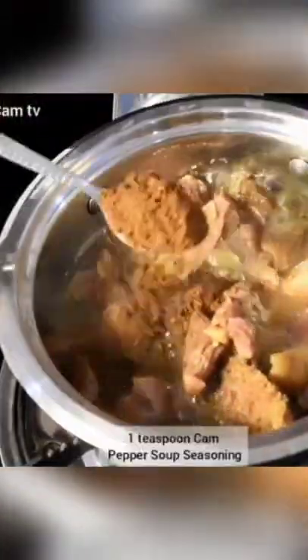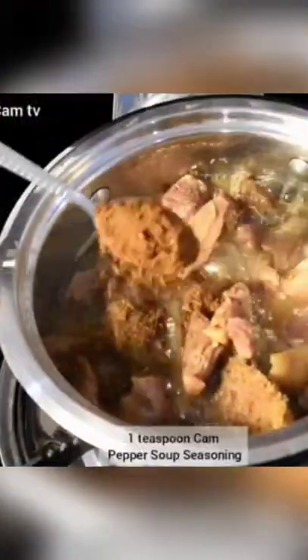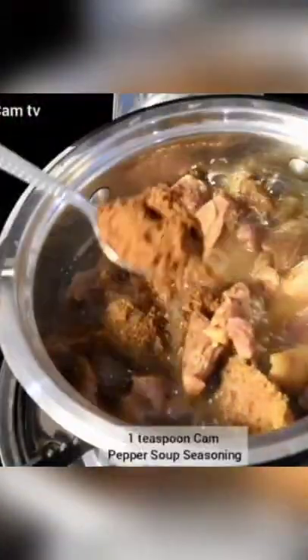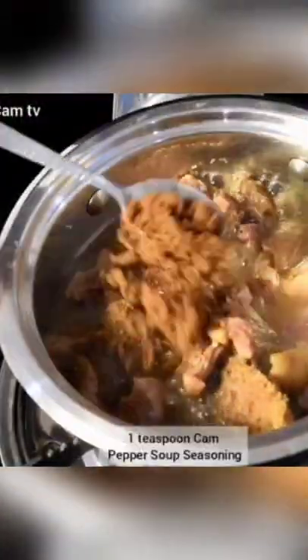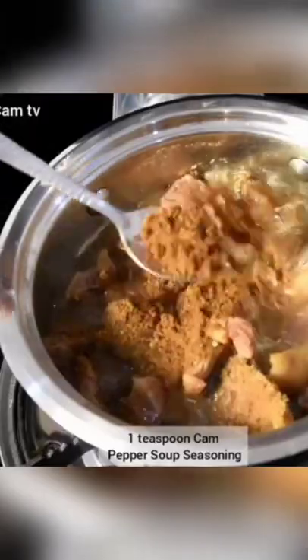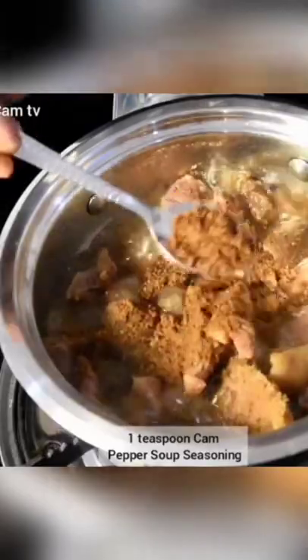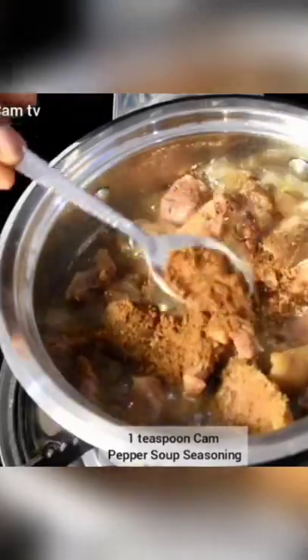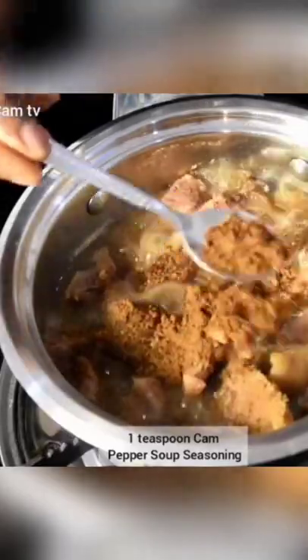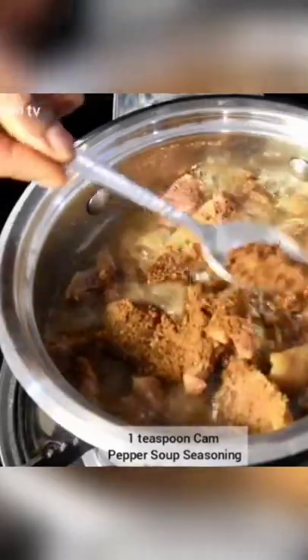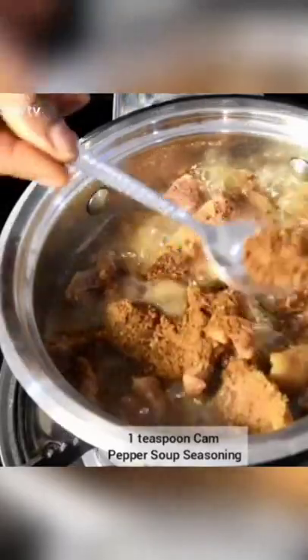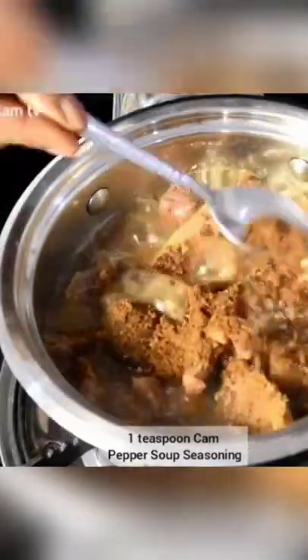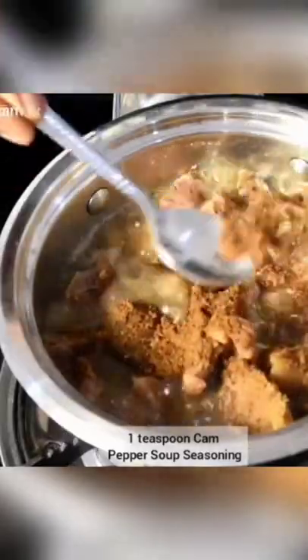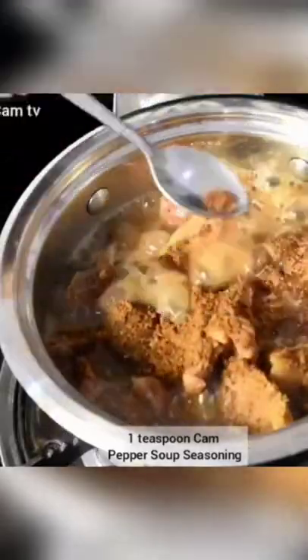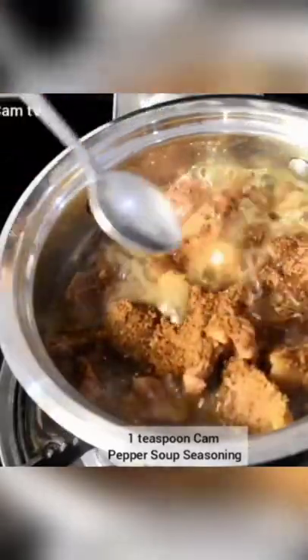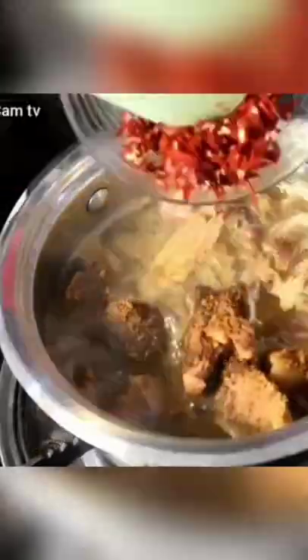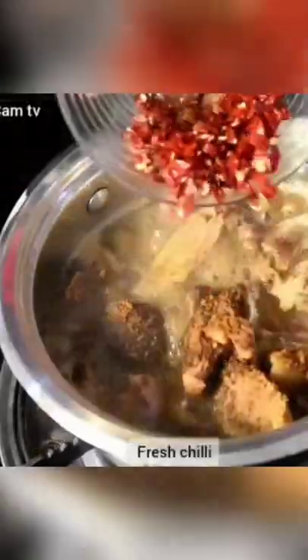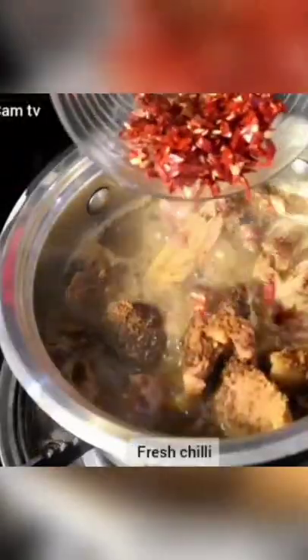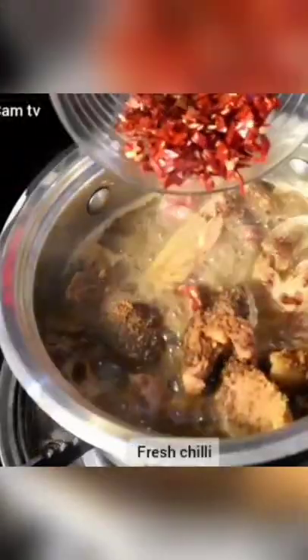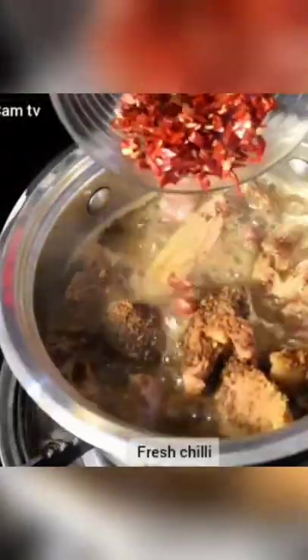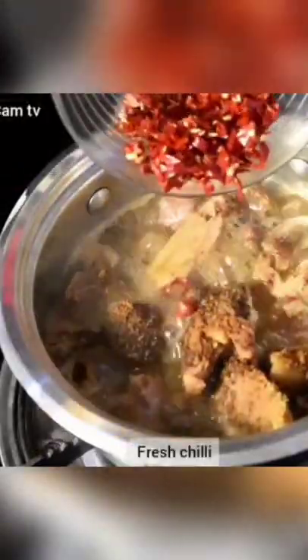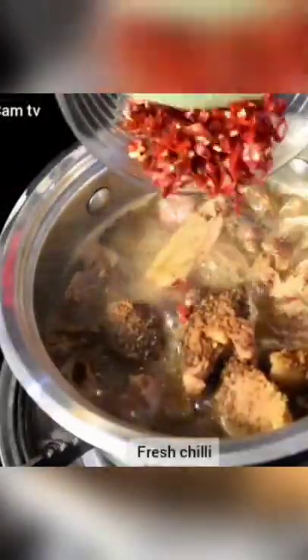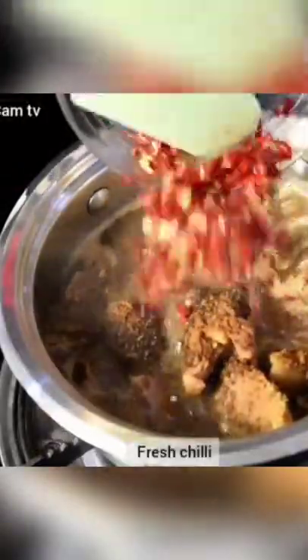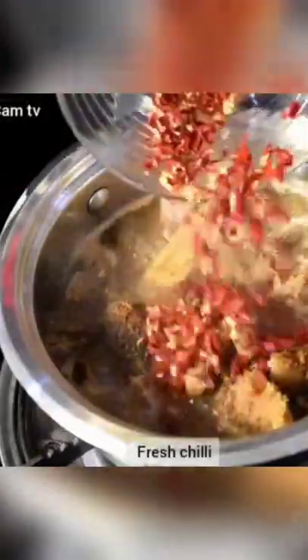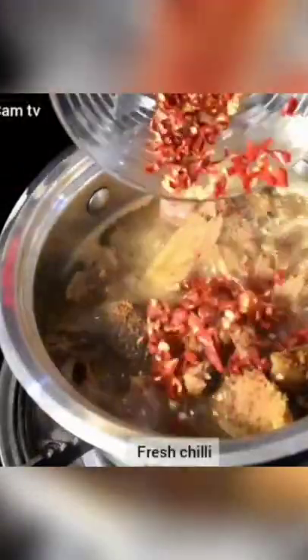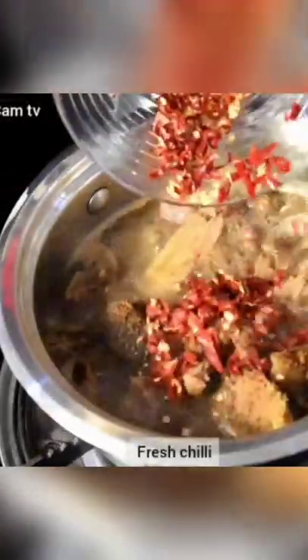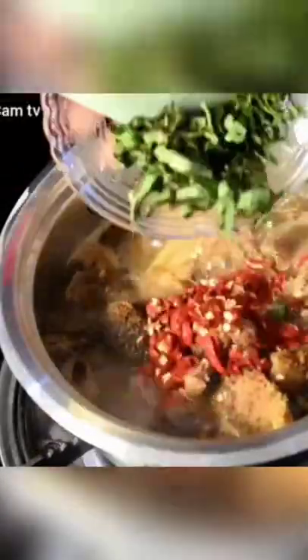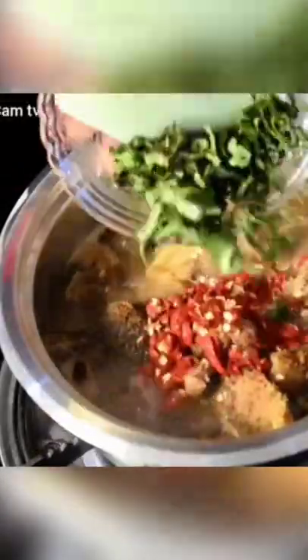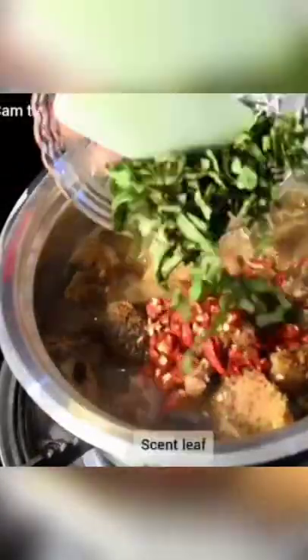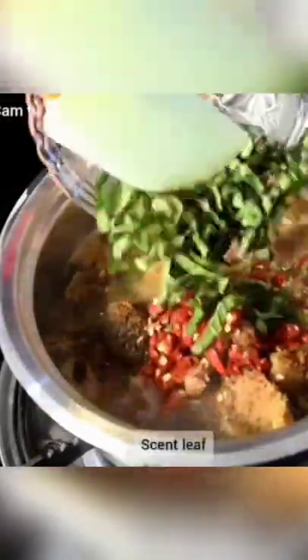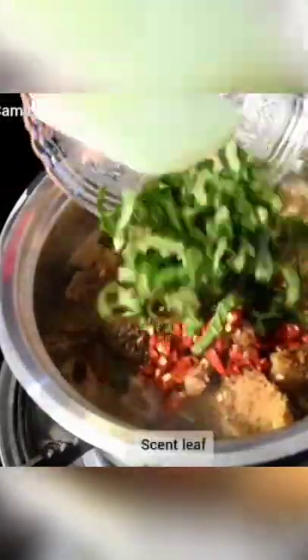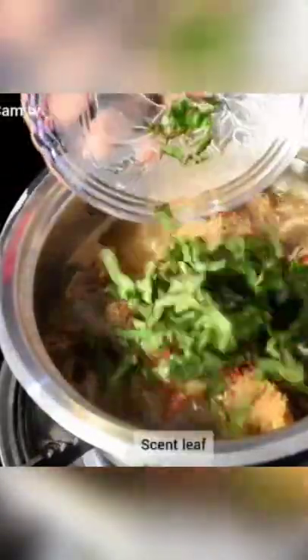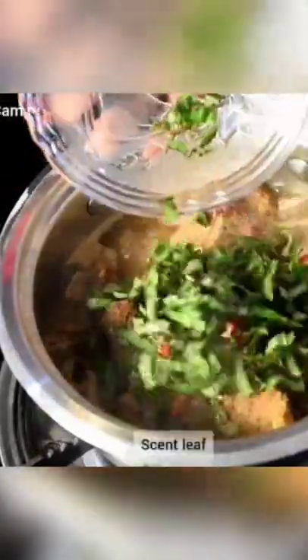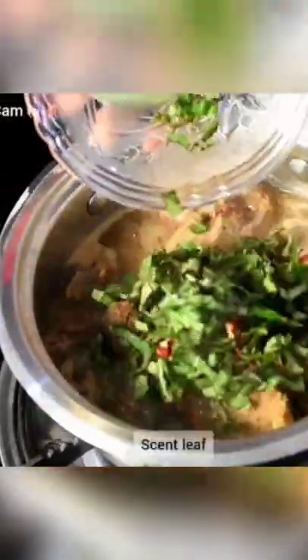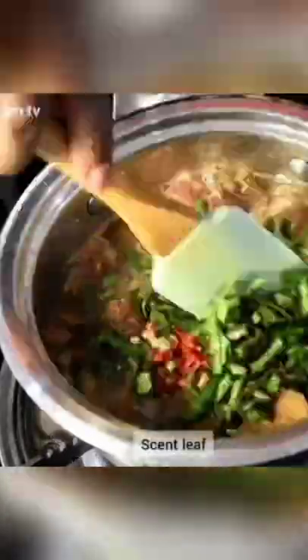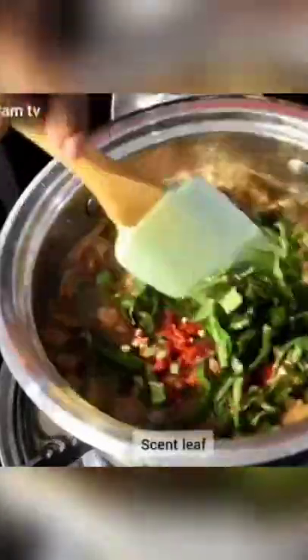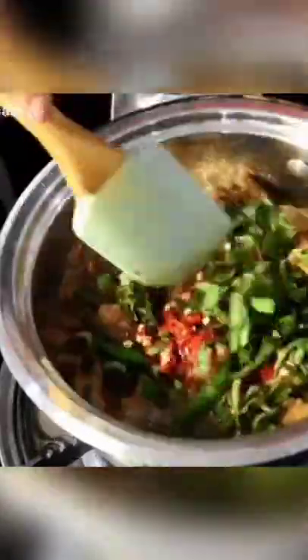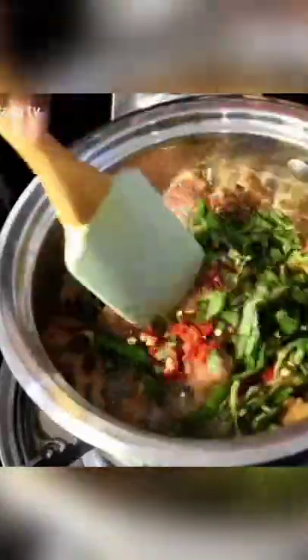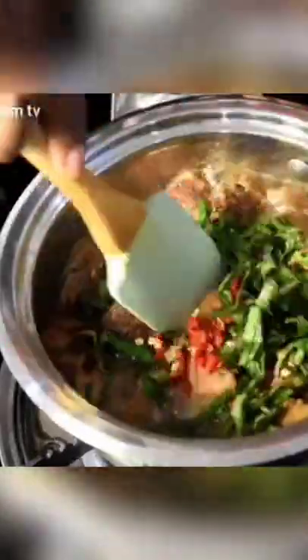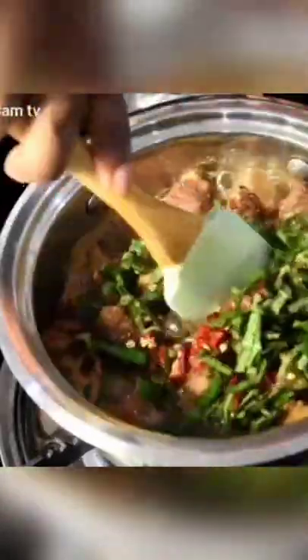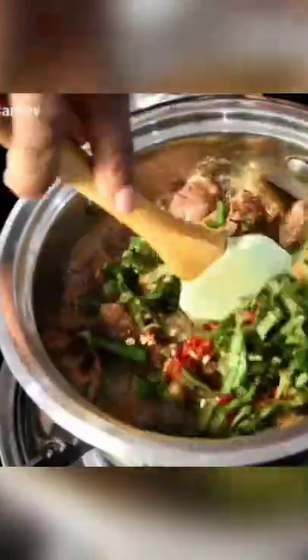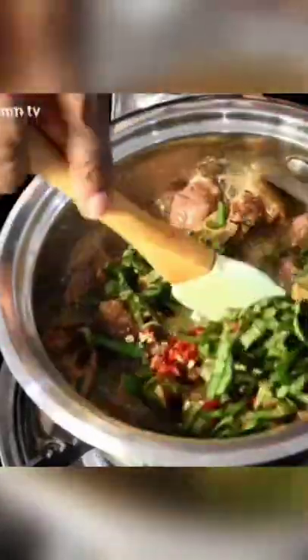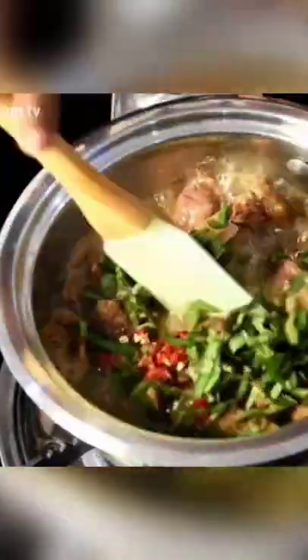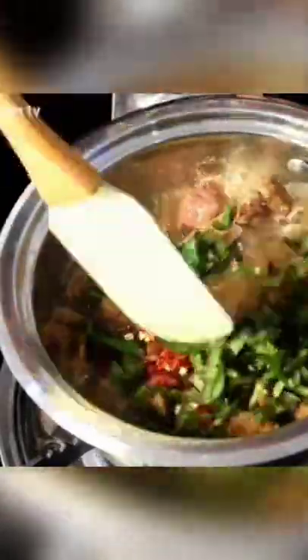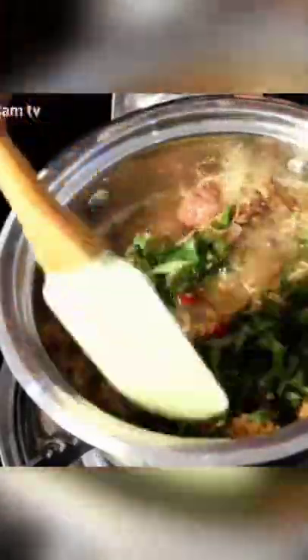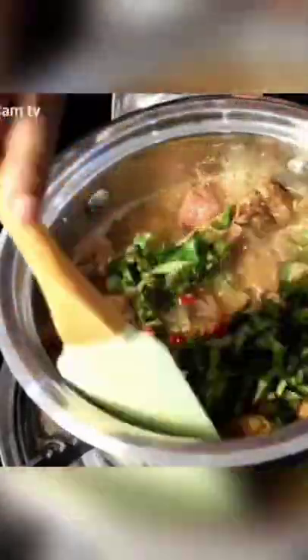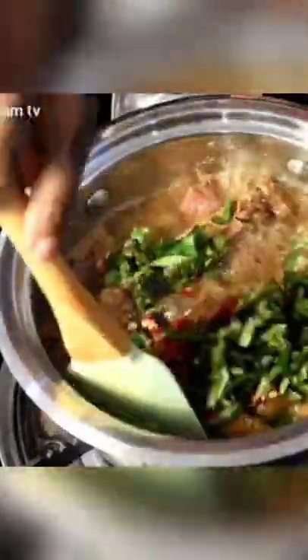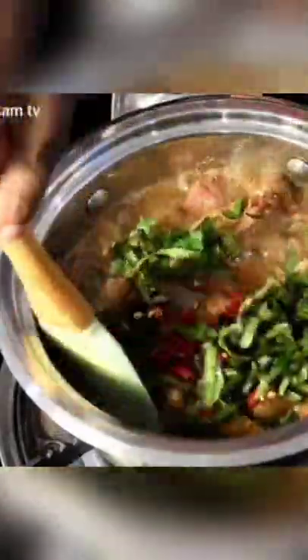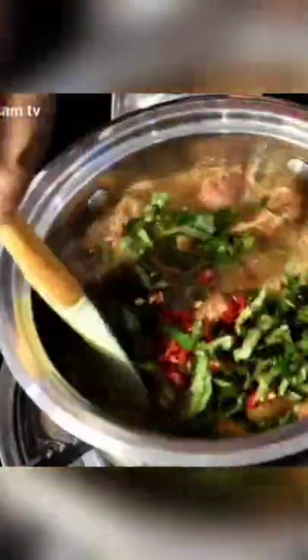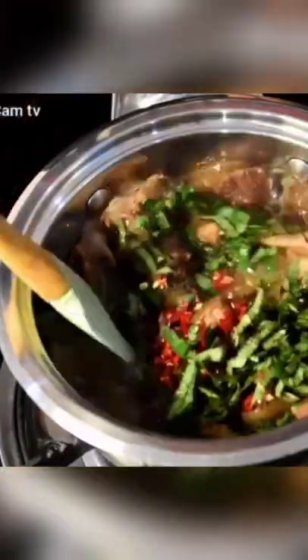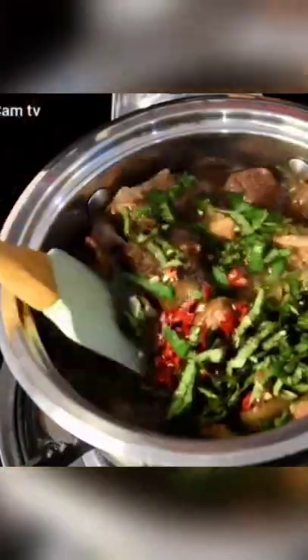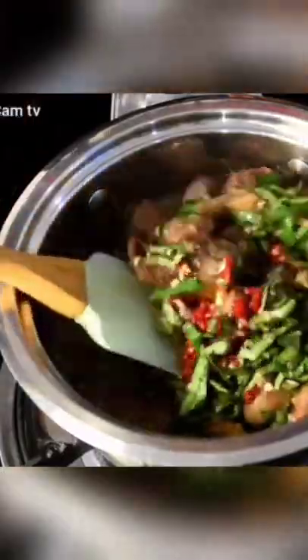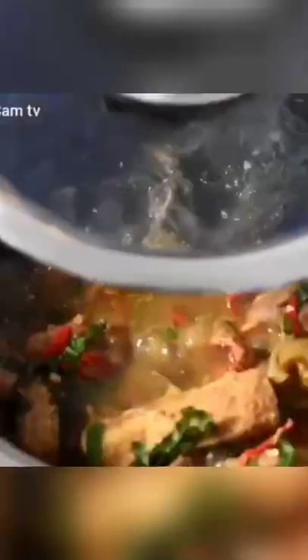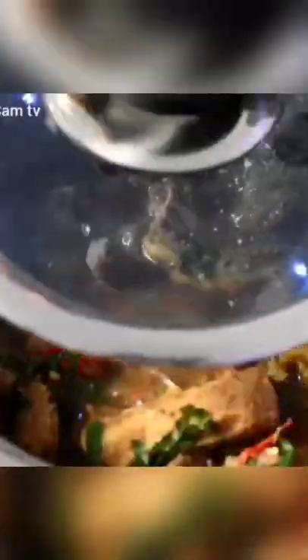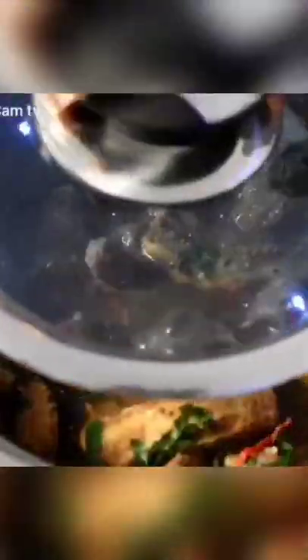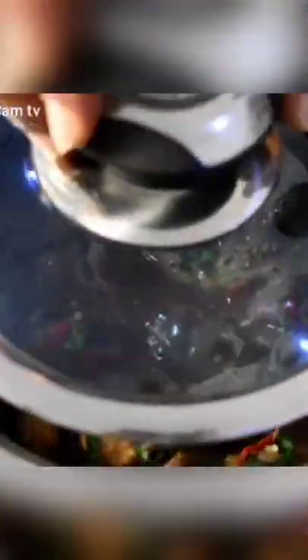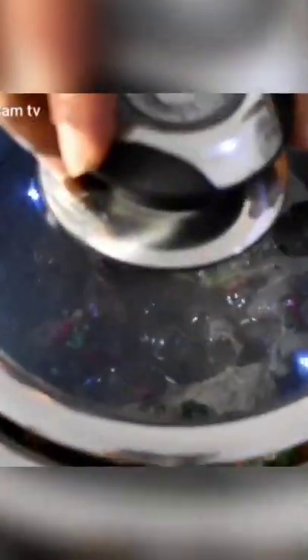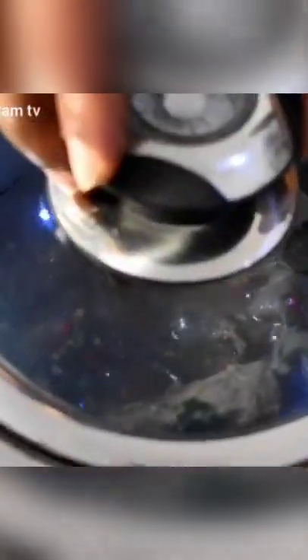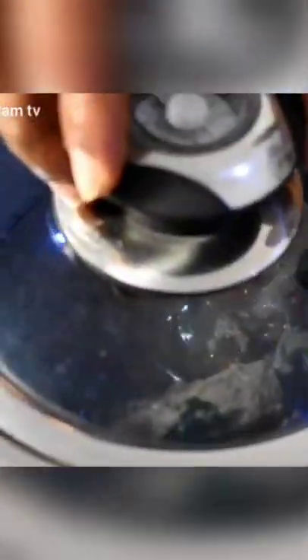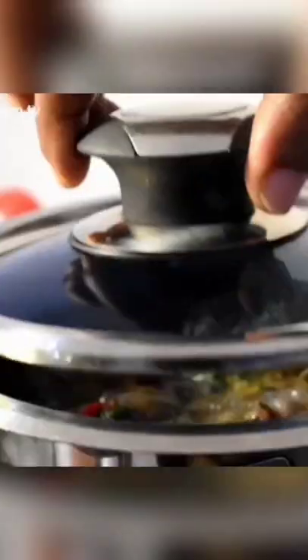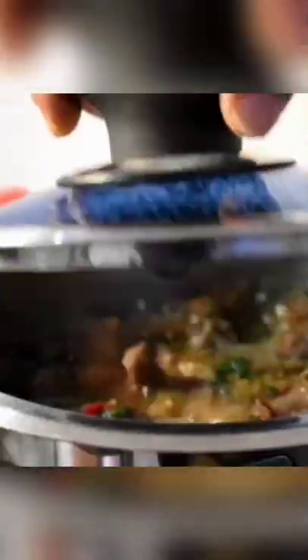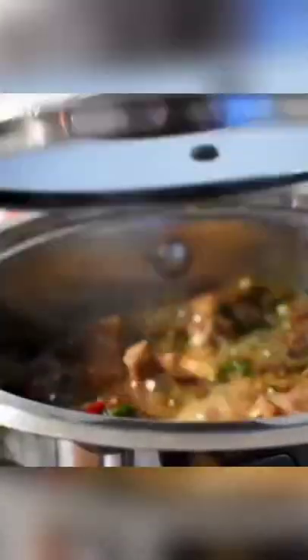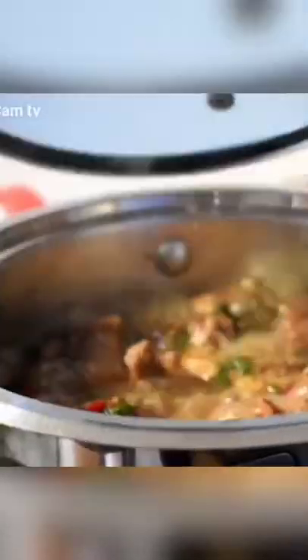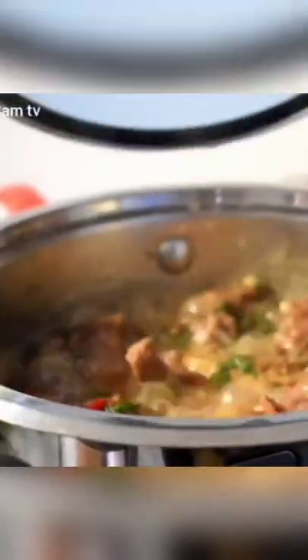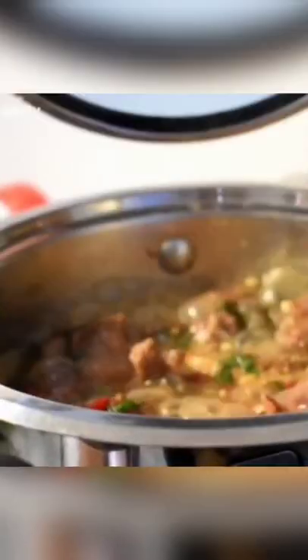Then add a teaspoon of pepper soup flavor, some chili and some scent leaf. Cover again for another 10 minutes and it's ready.